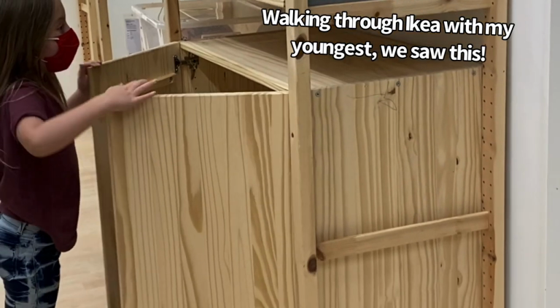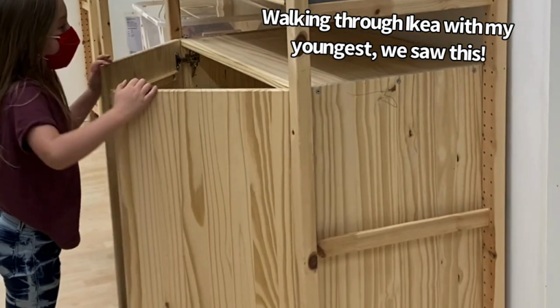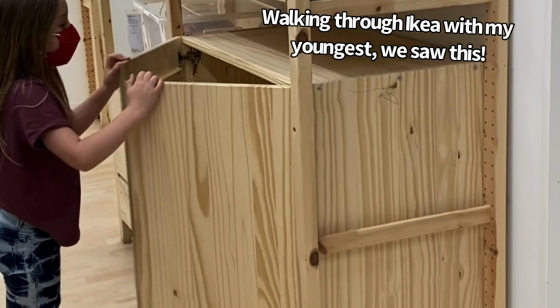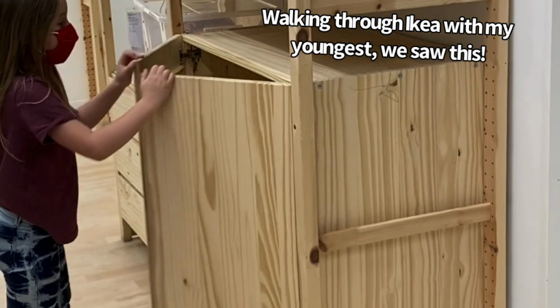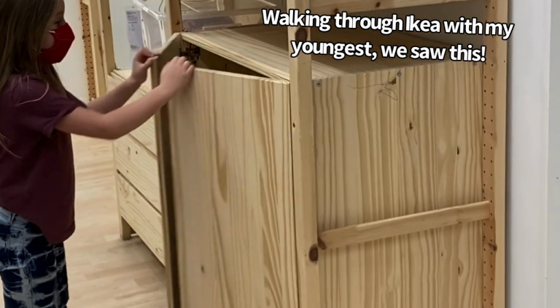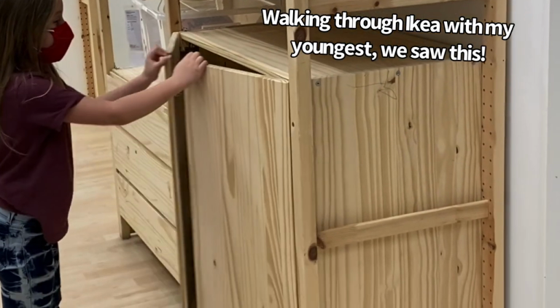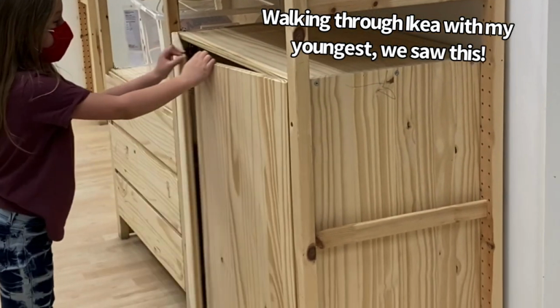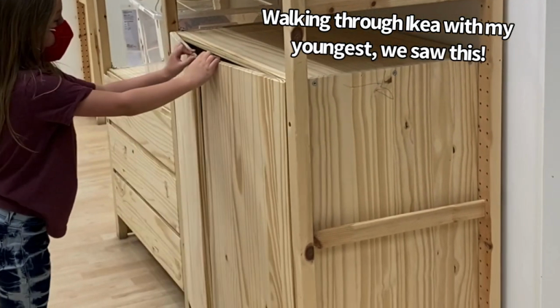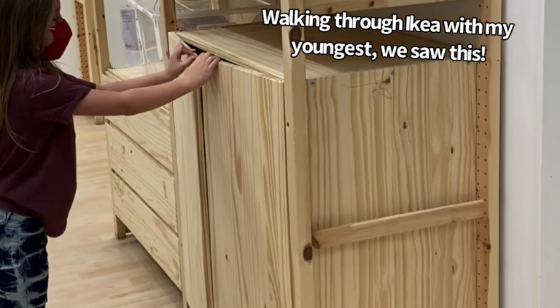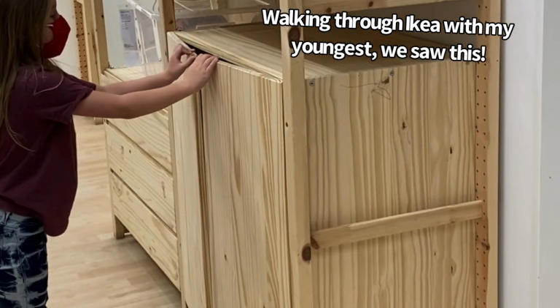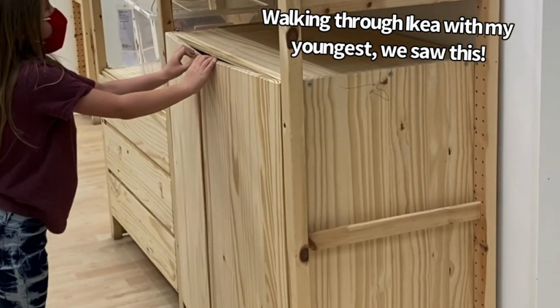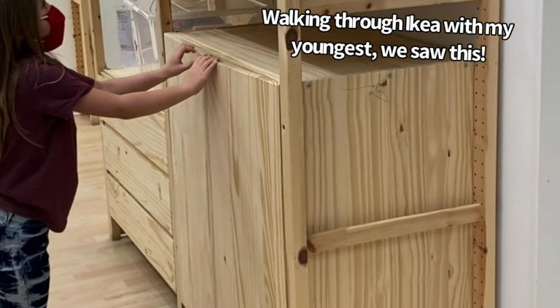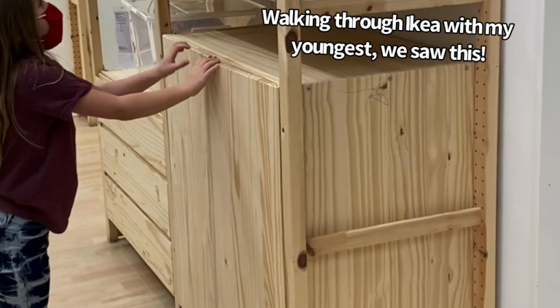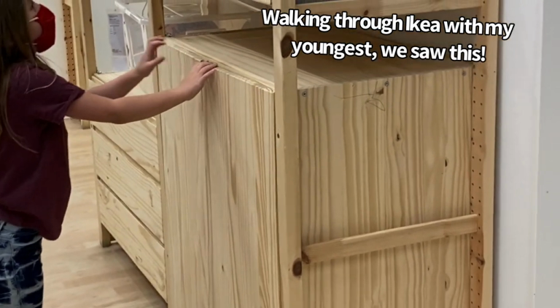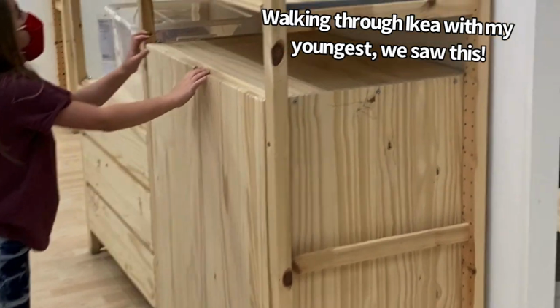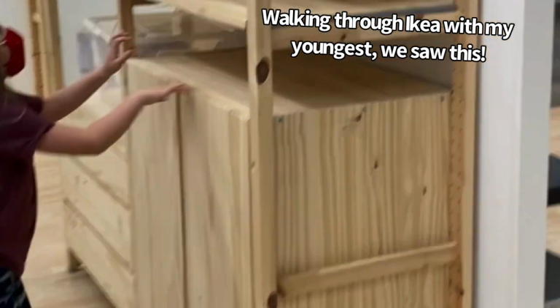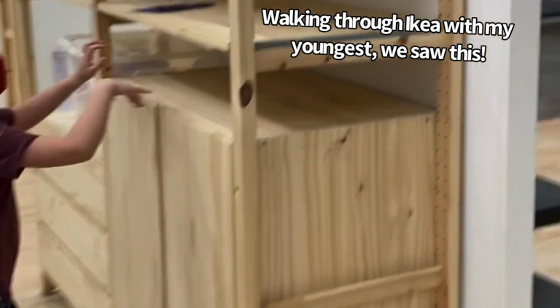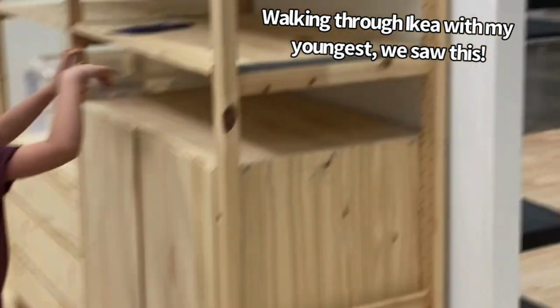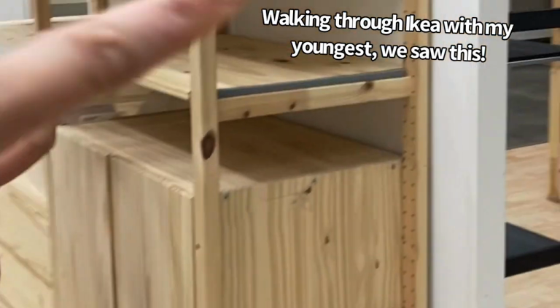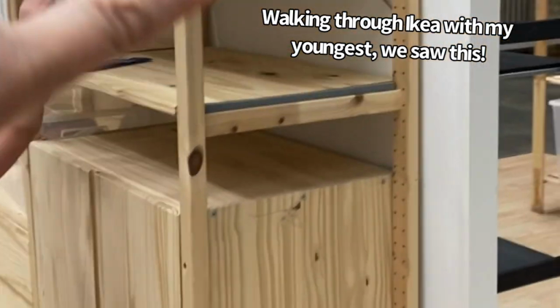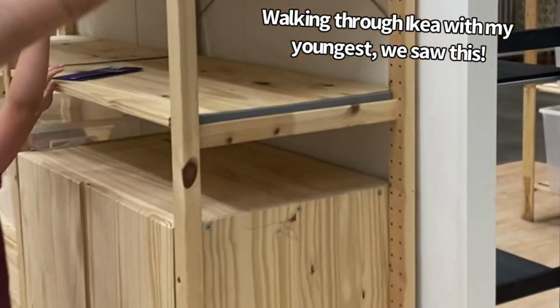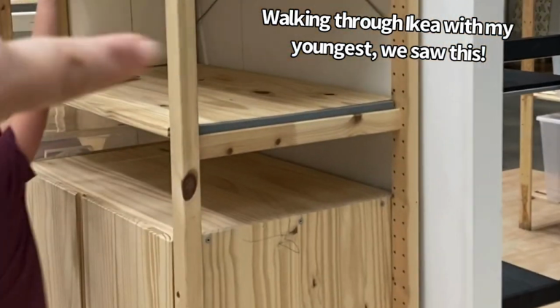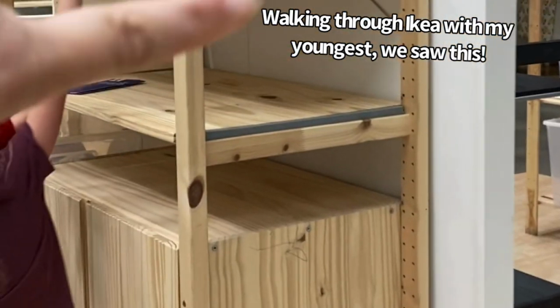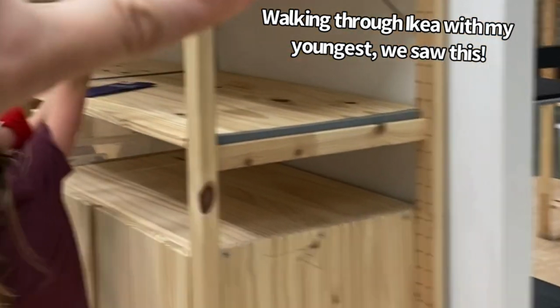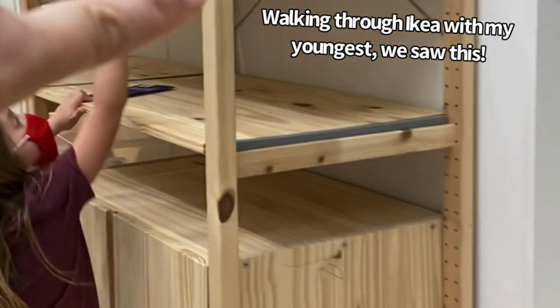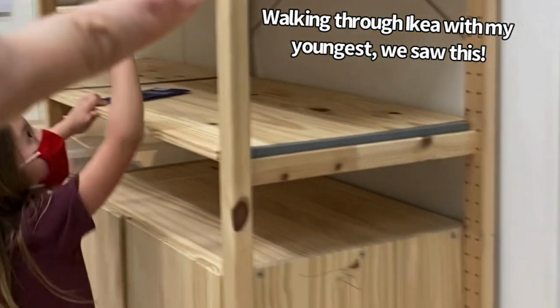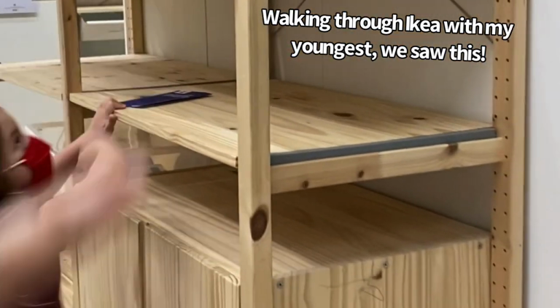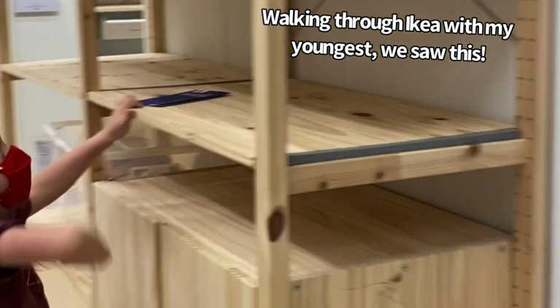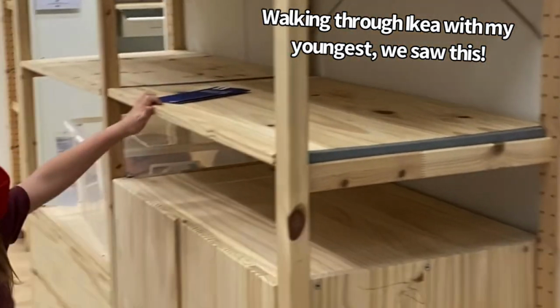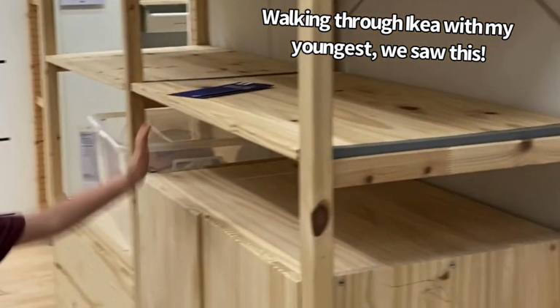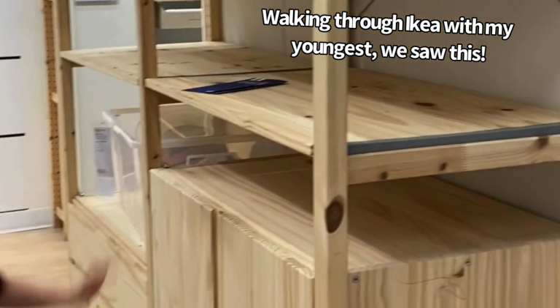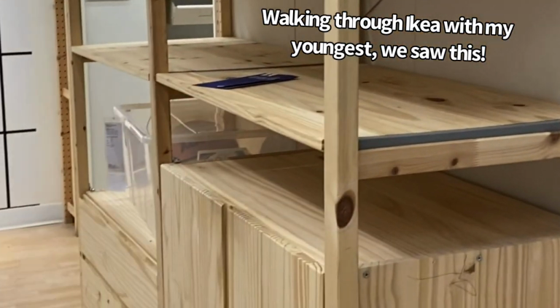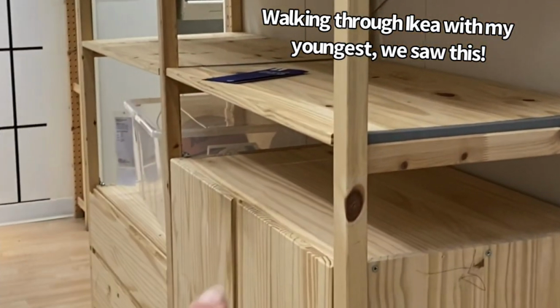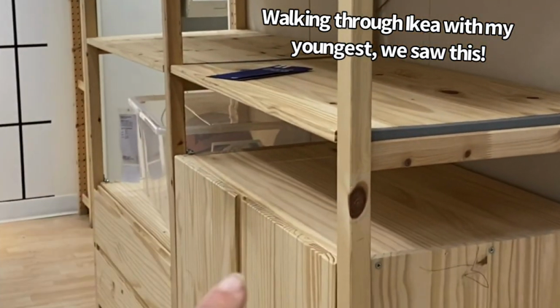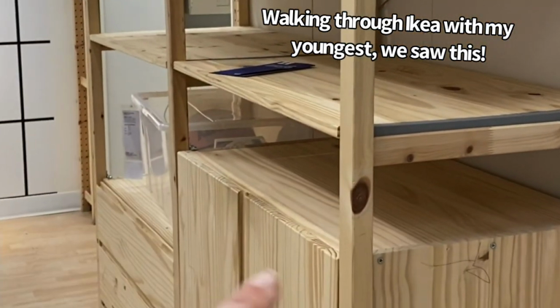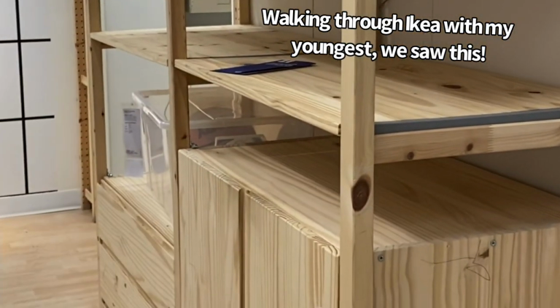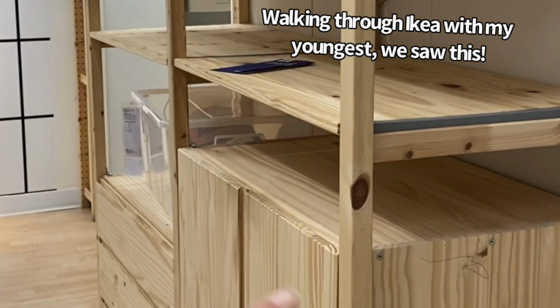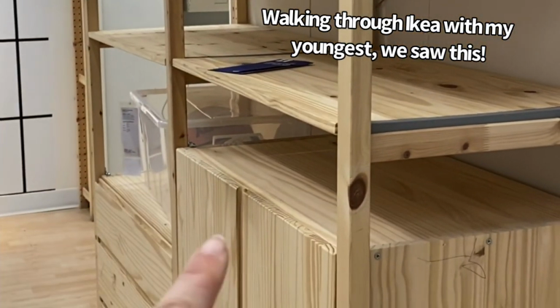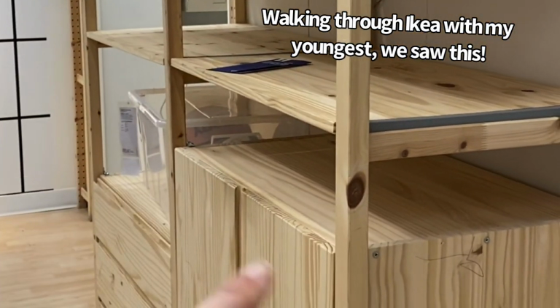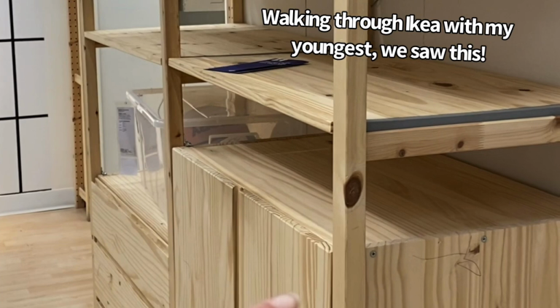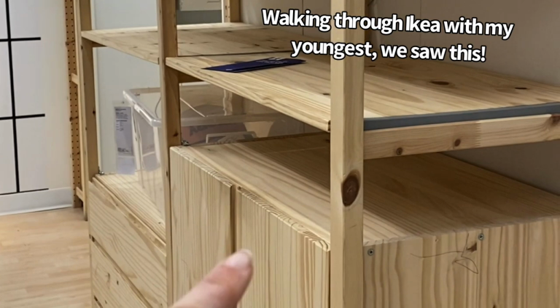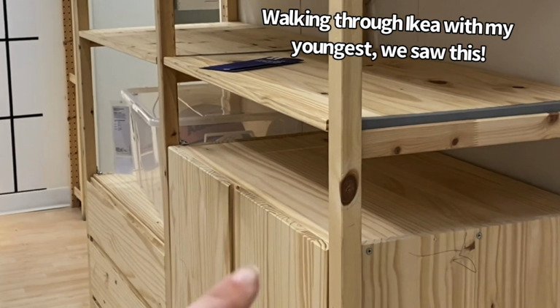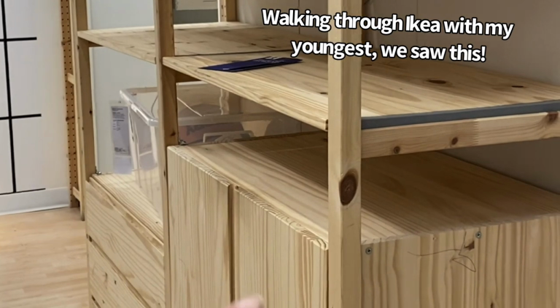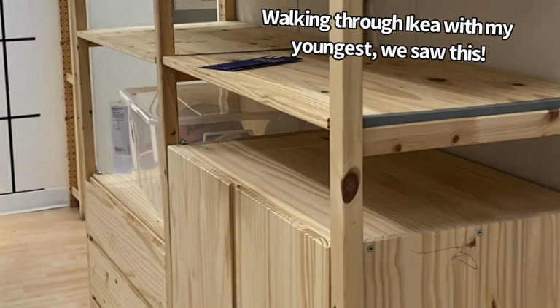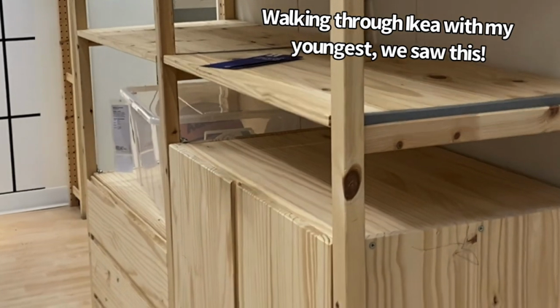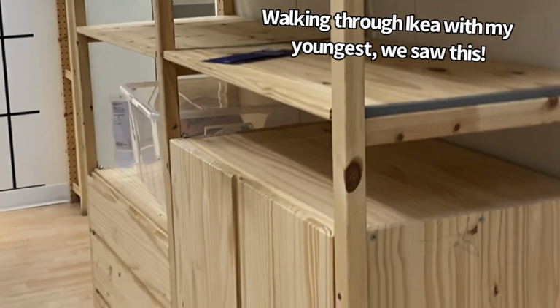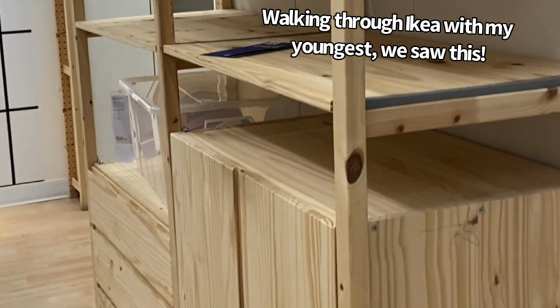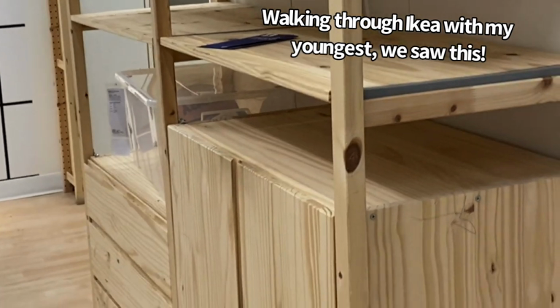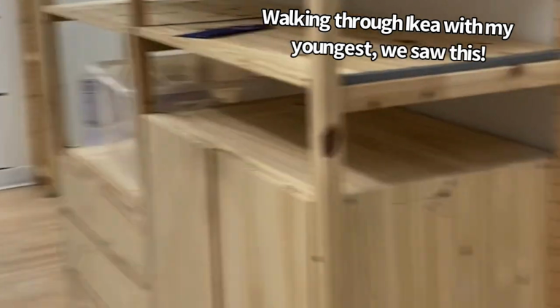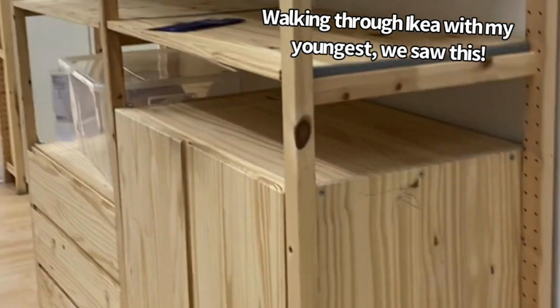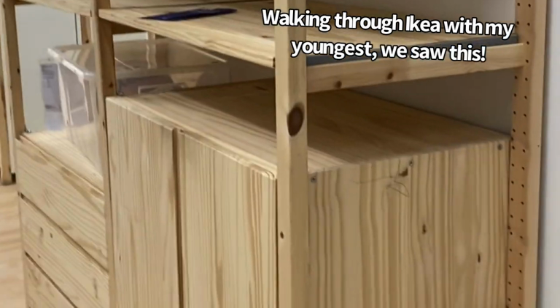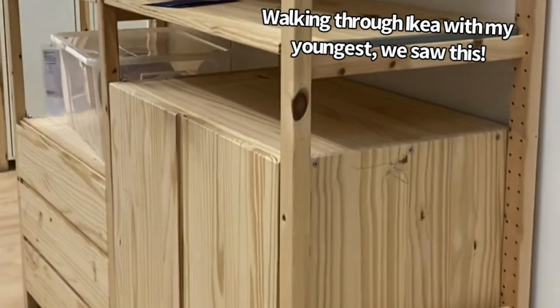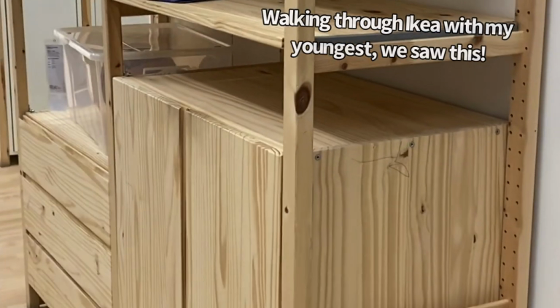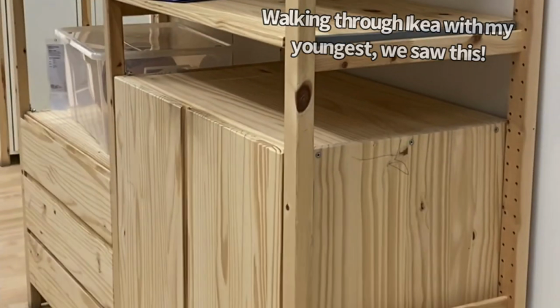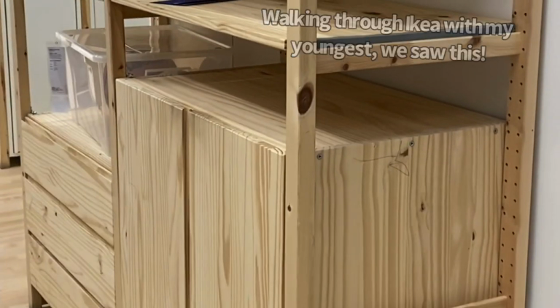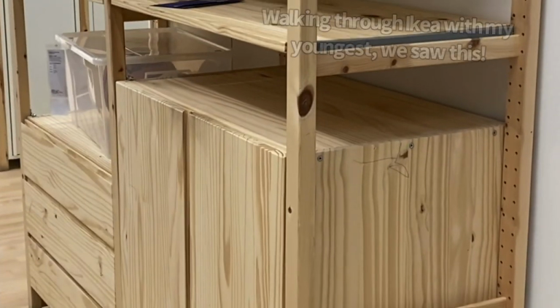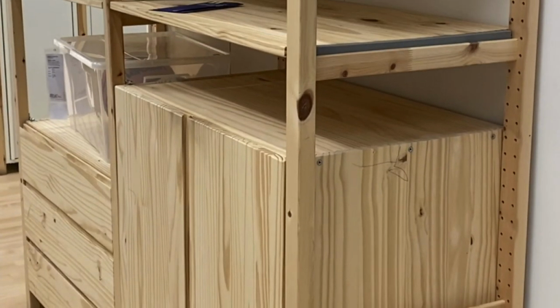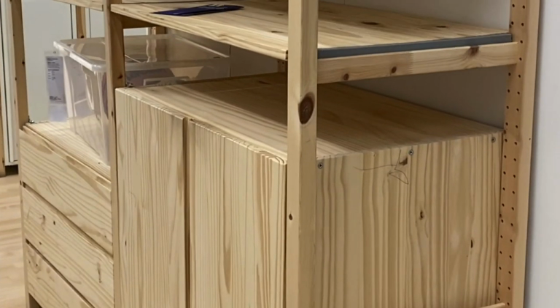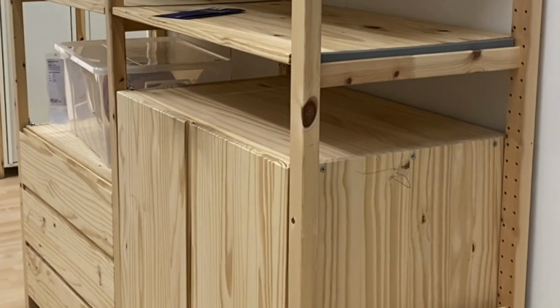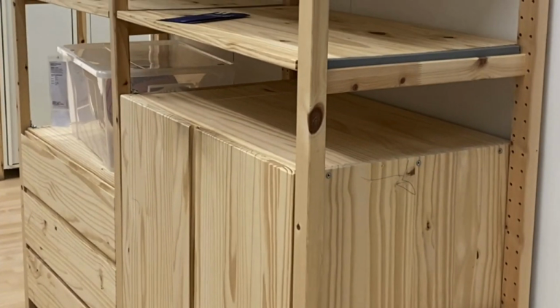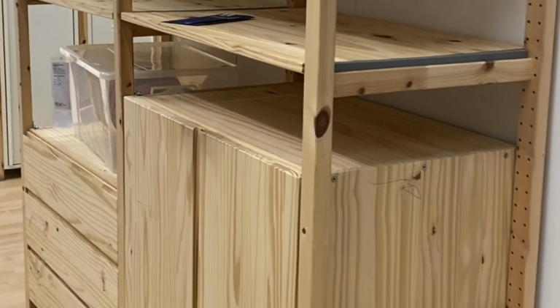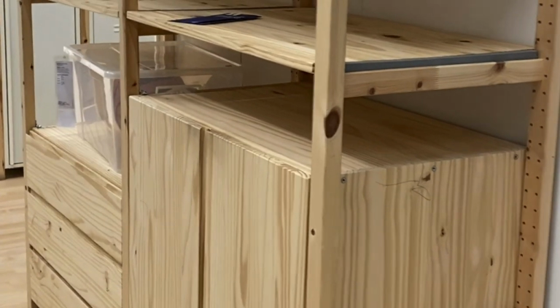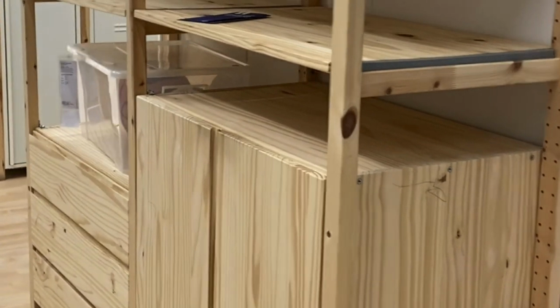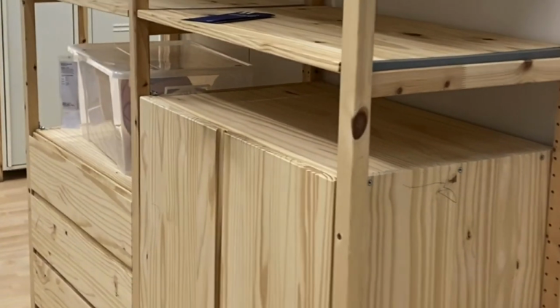I can reach the top one. Just this cabinet and that's it. I think that'd be good.